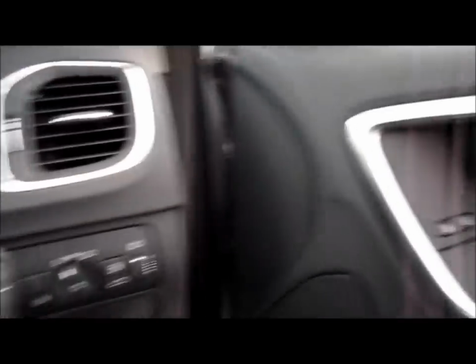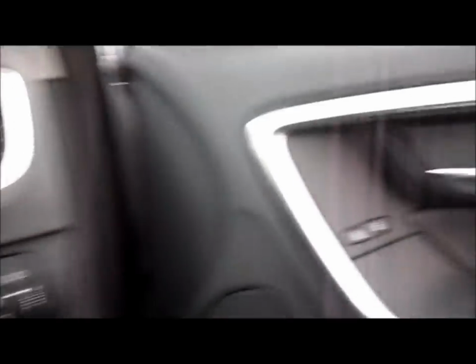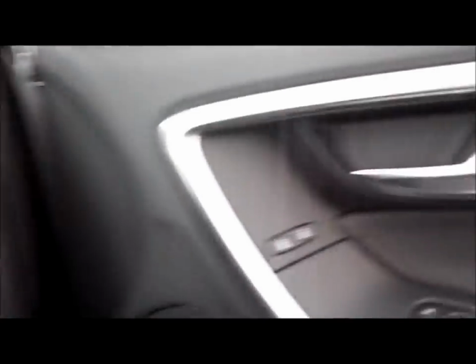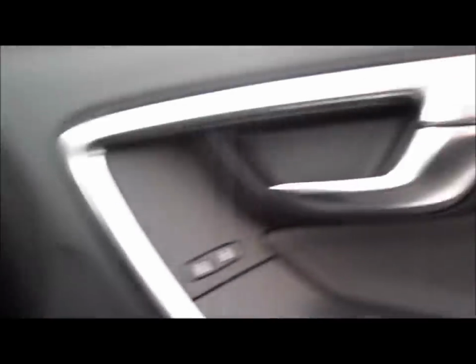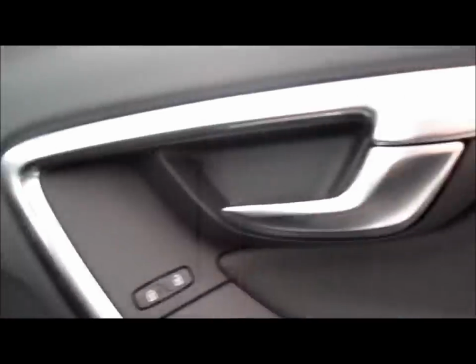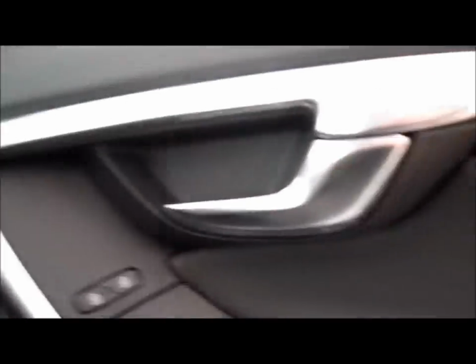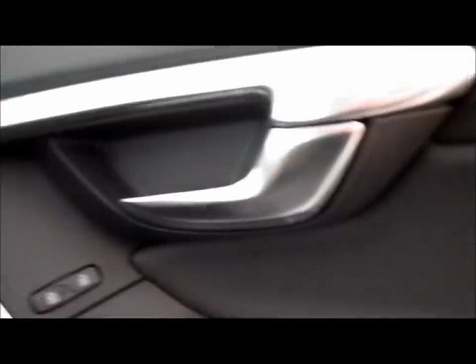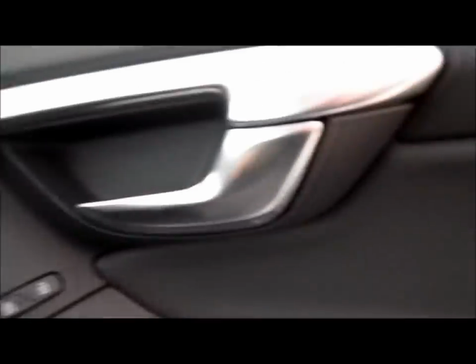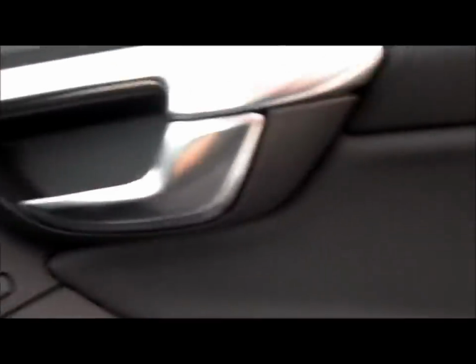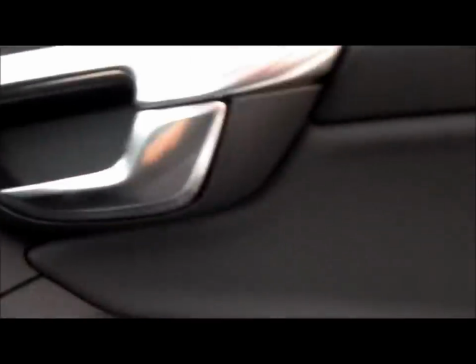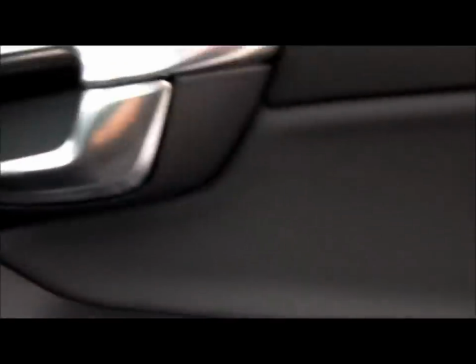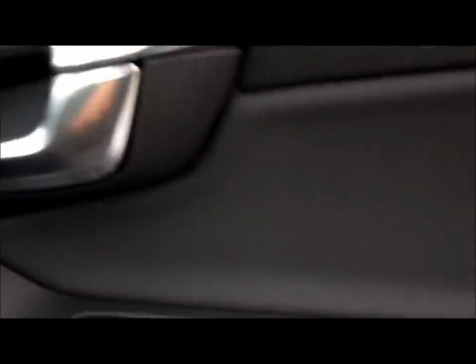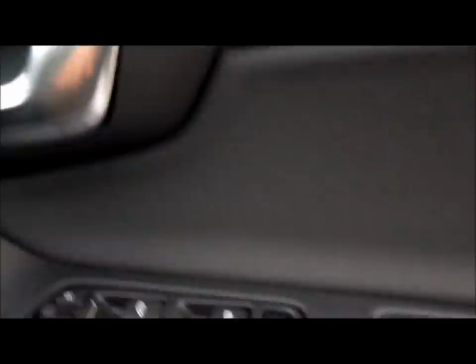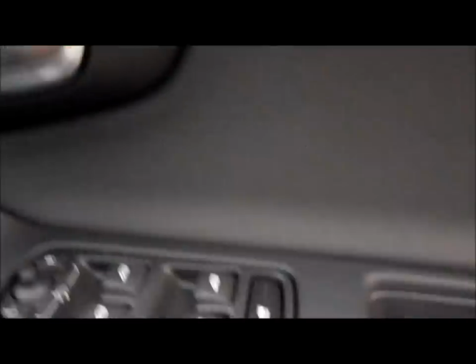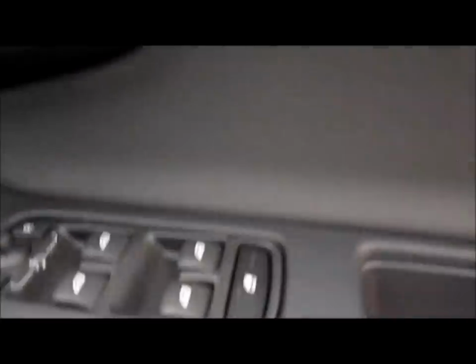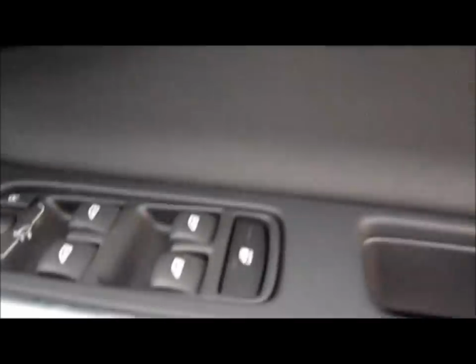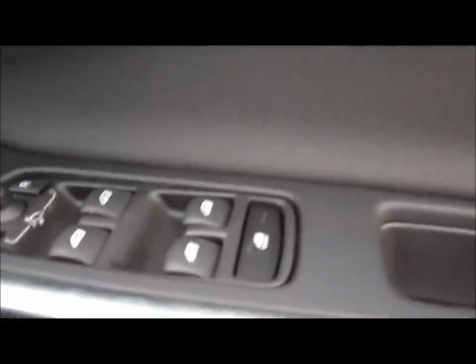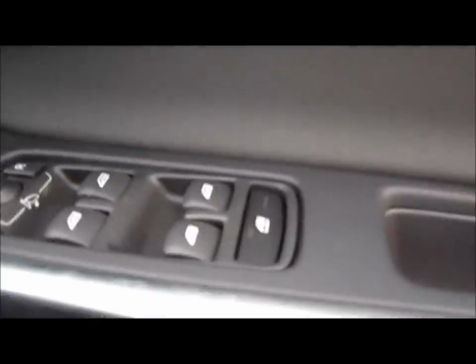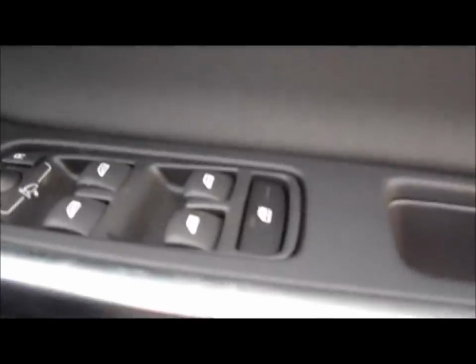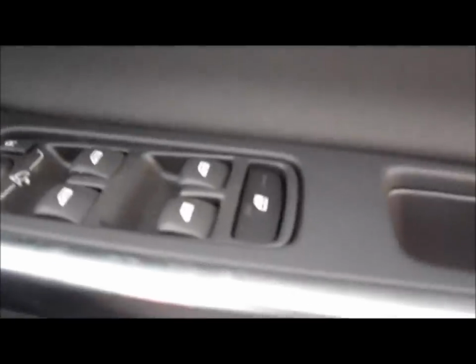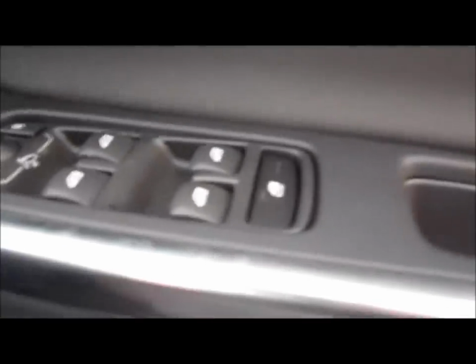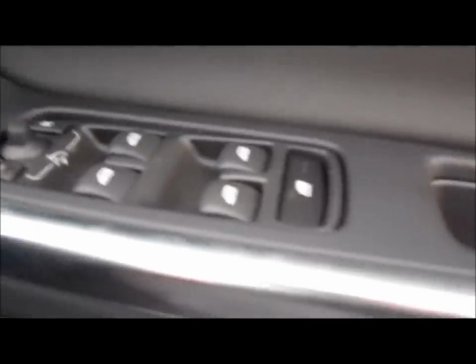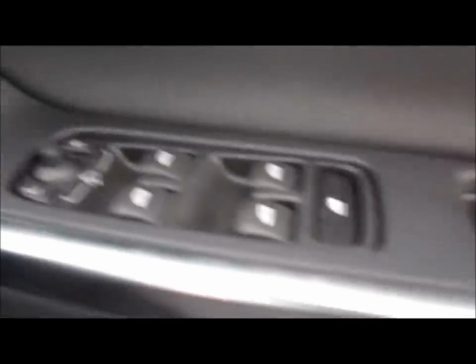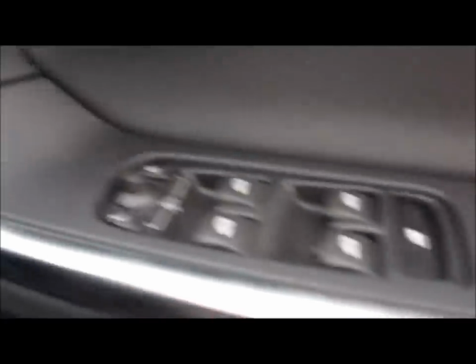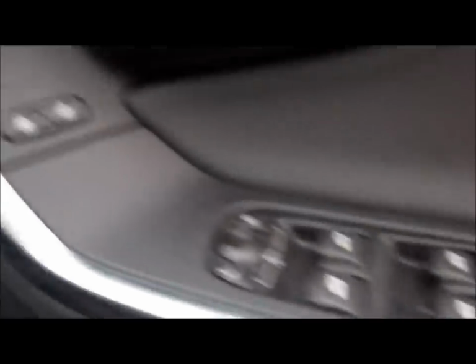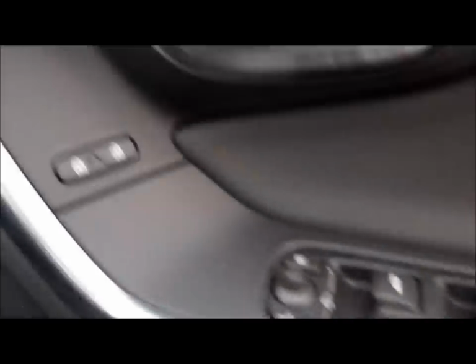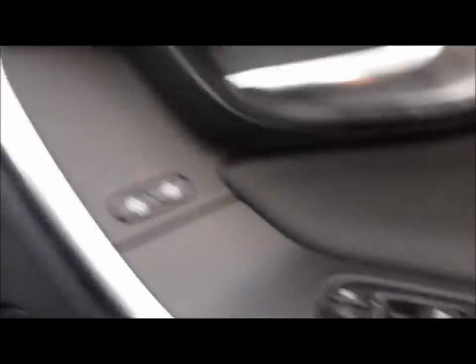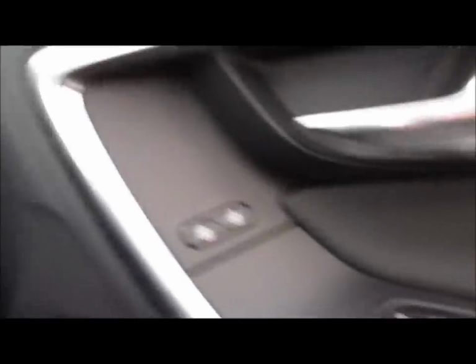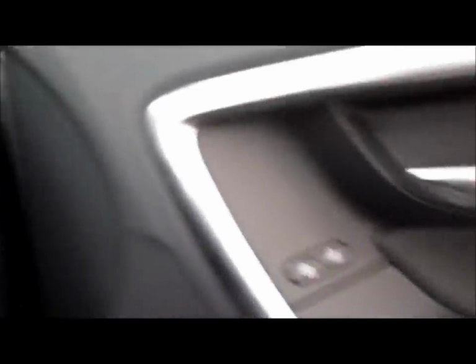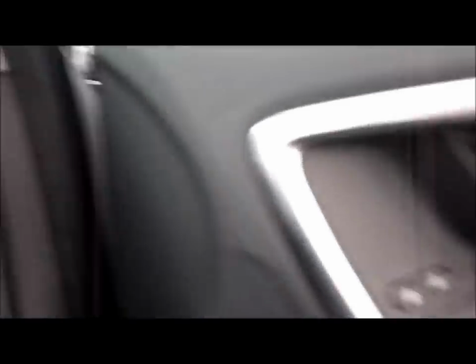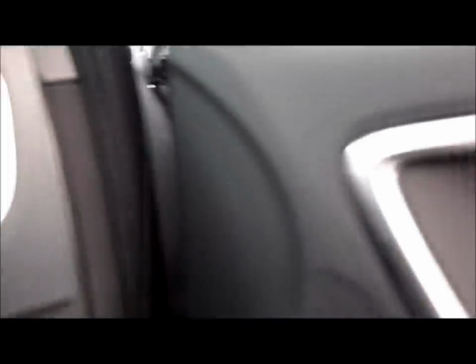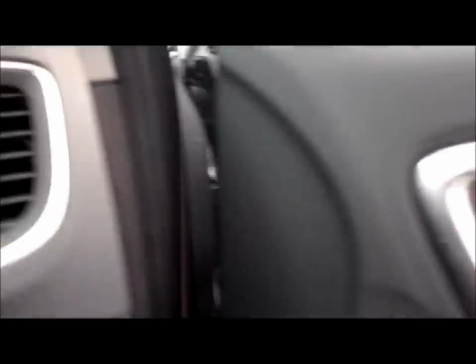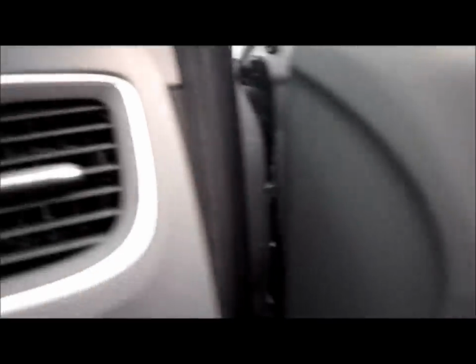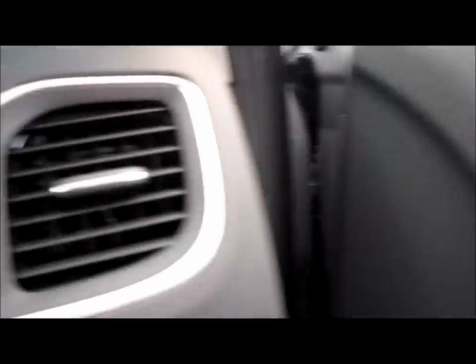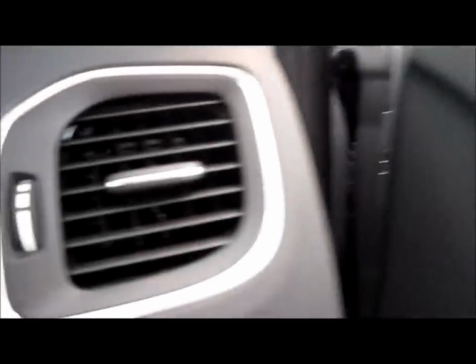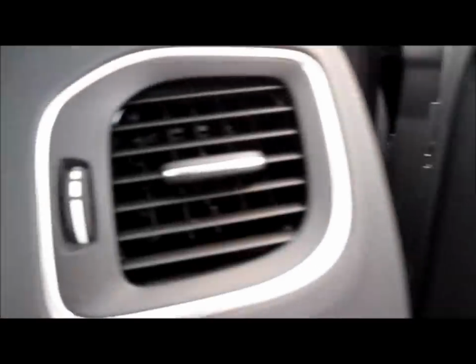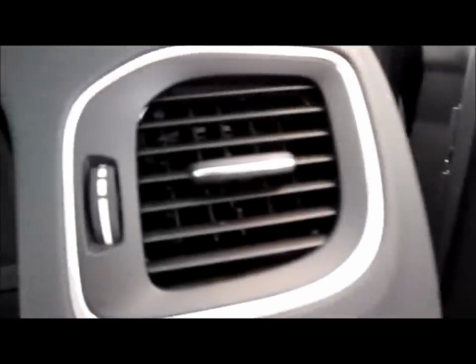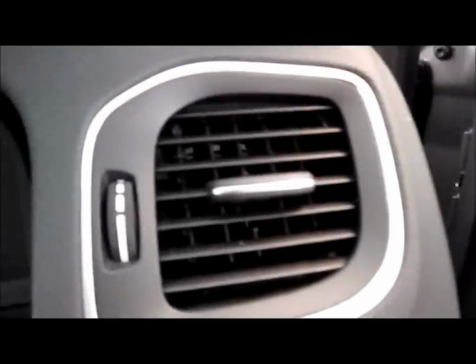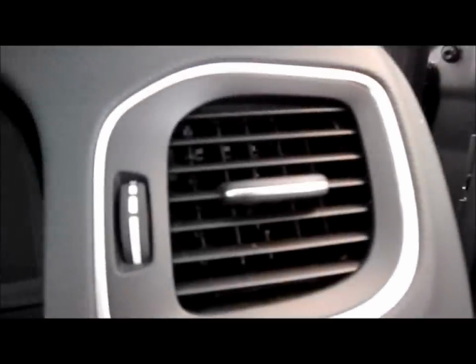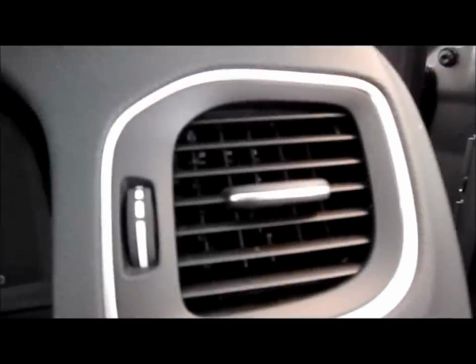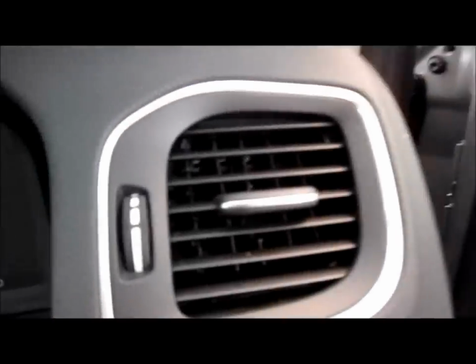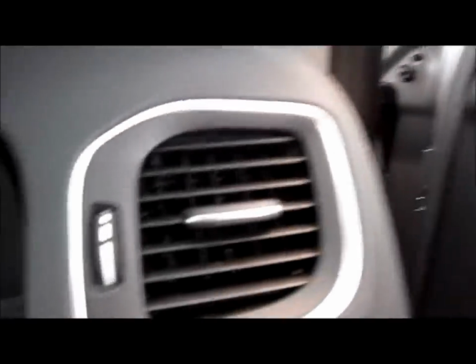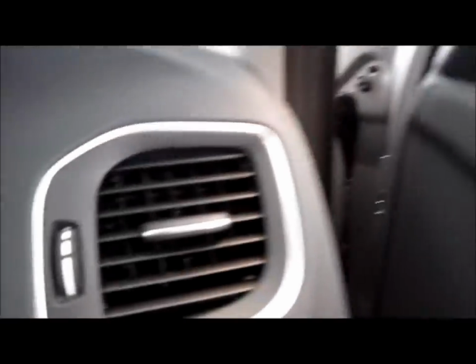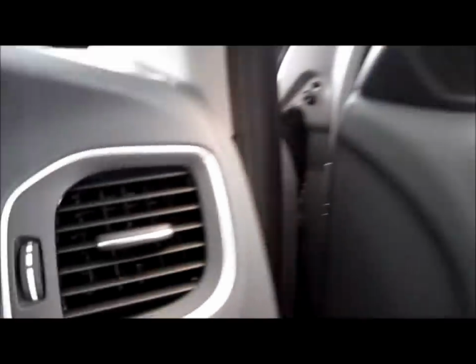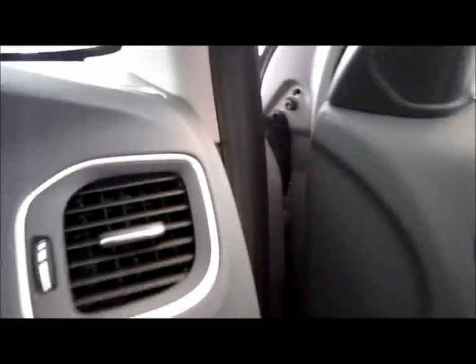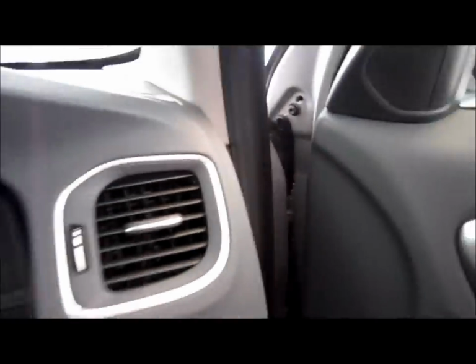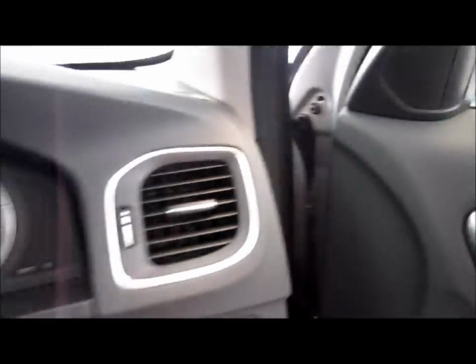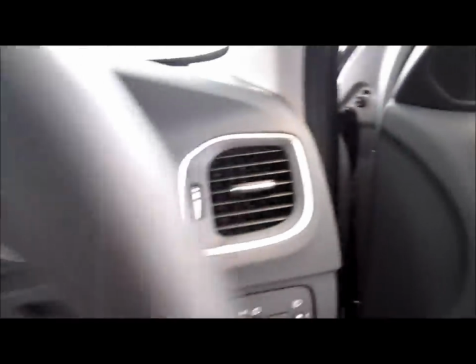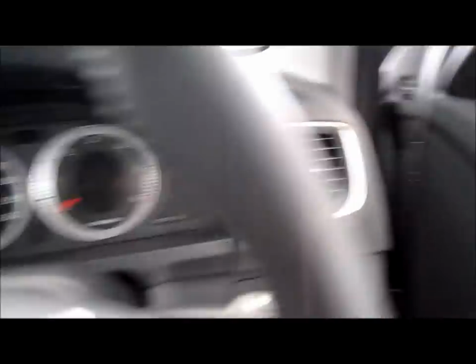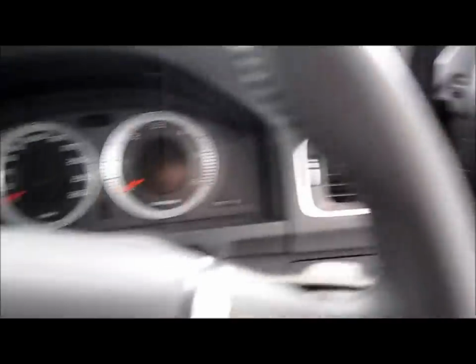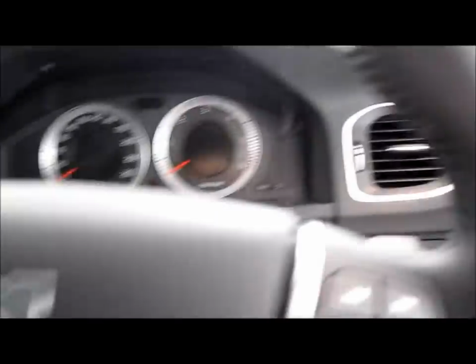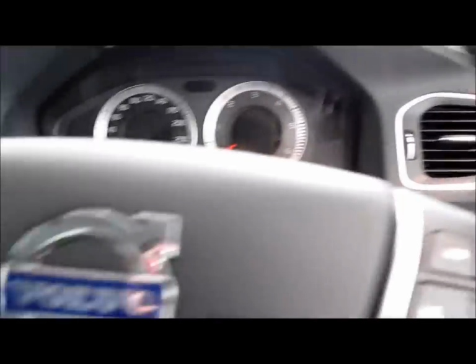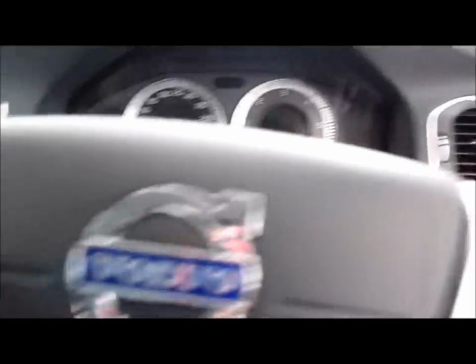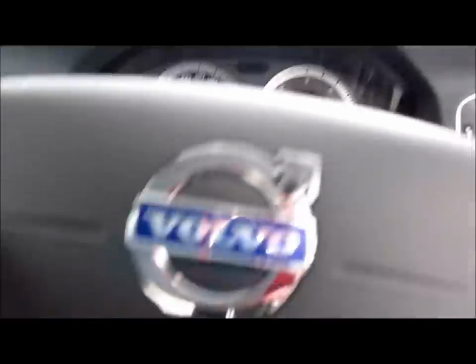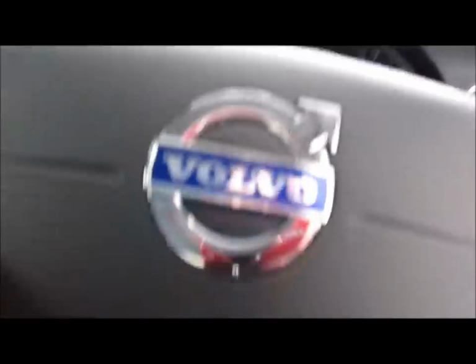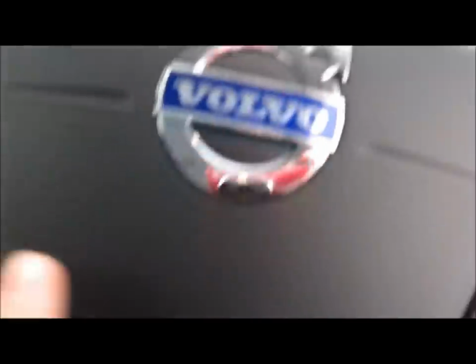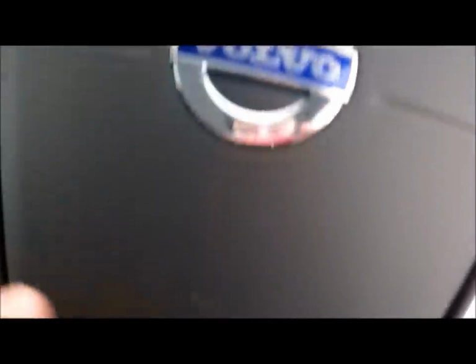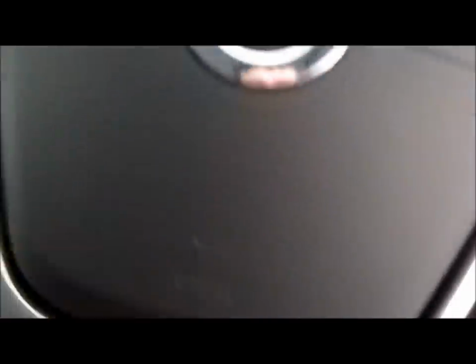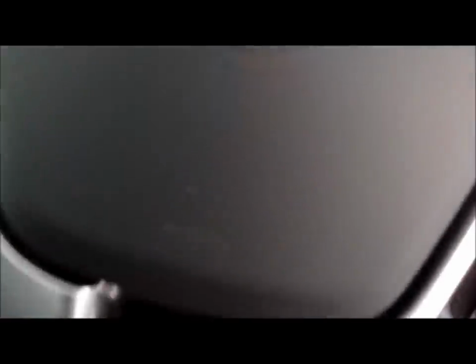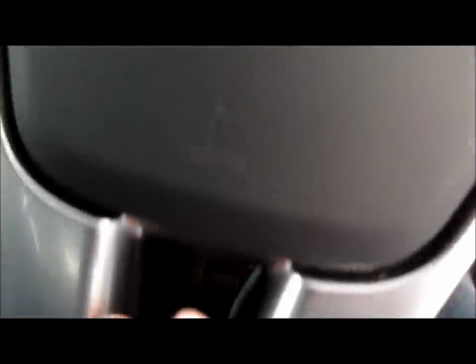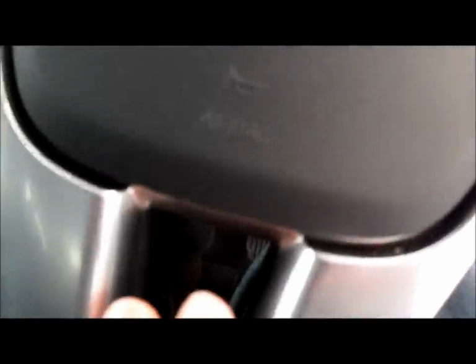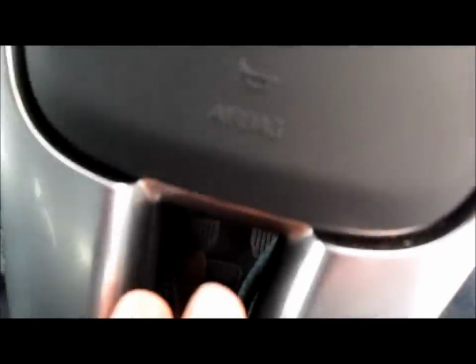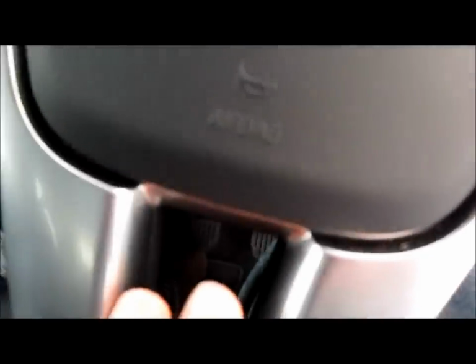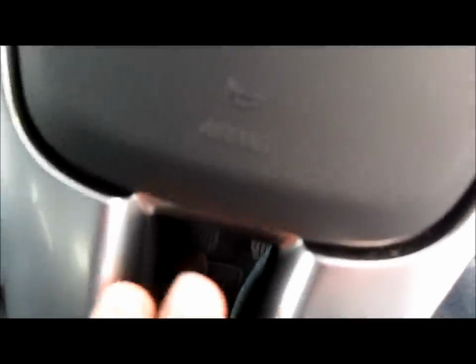Metal trim — a very nice decorative feature in this car. It can be found around the vents as well as along the steering wheel.